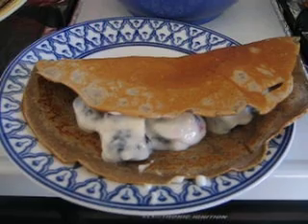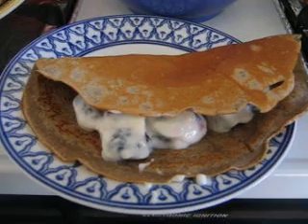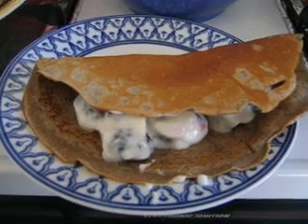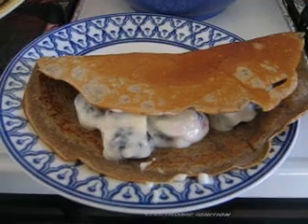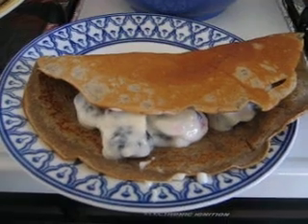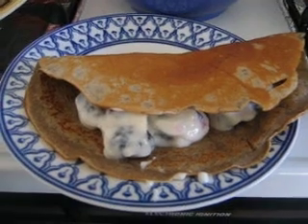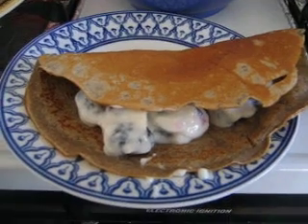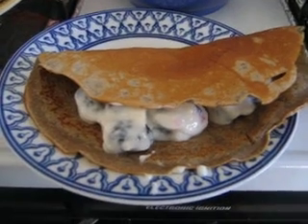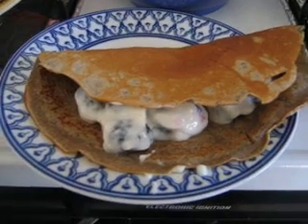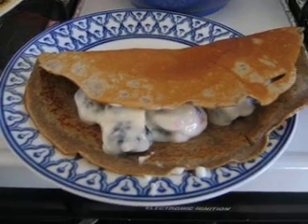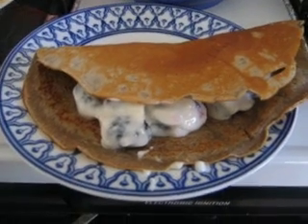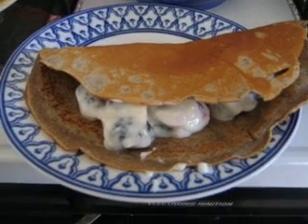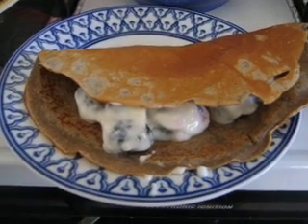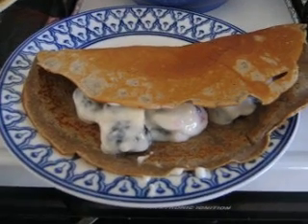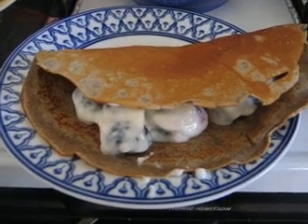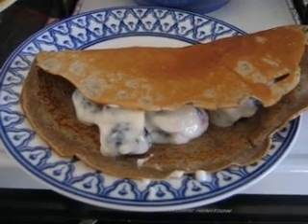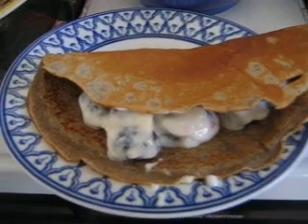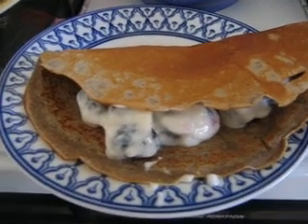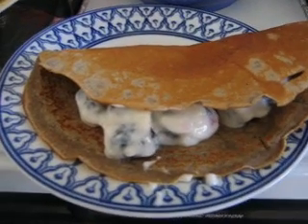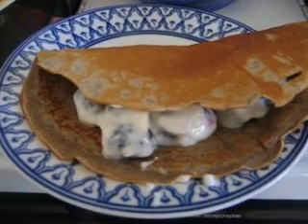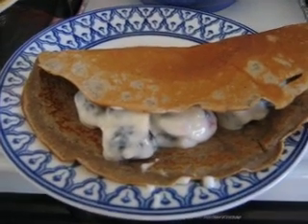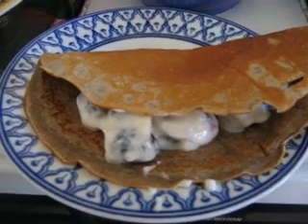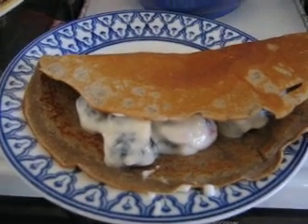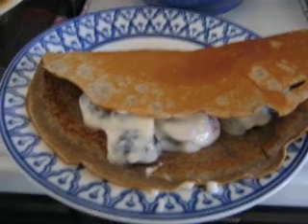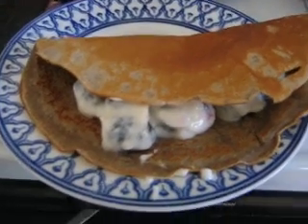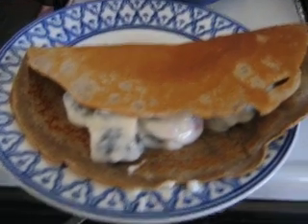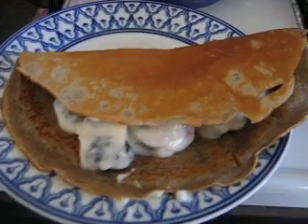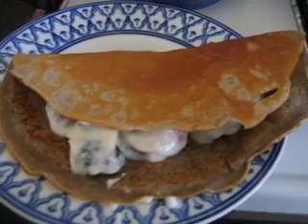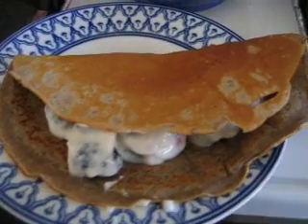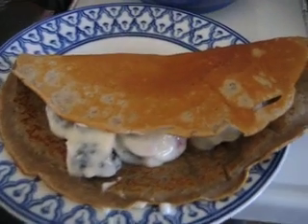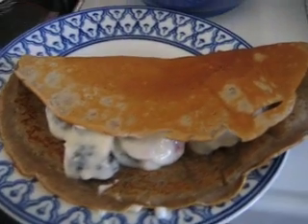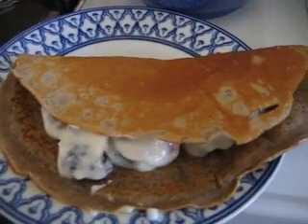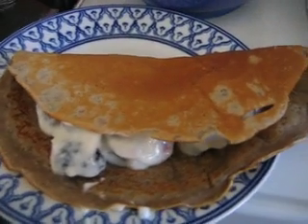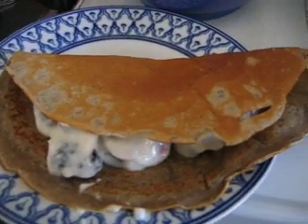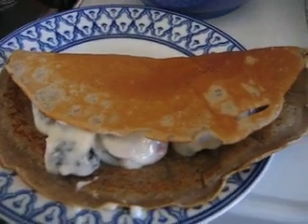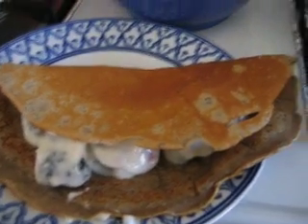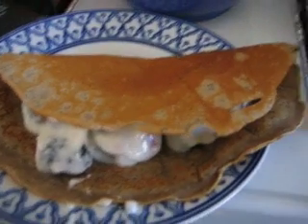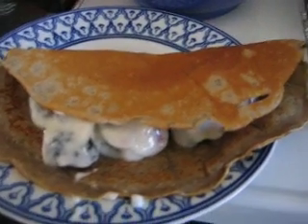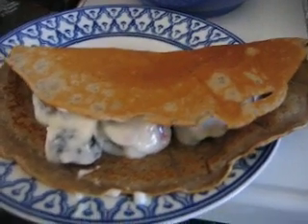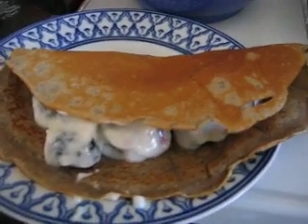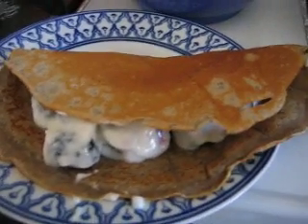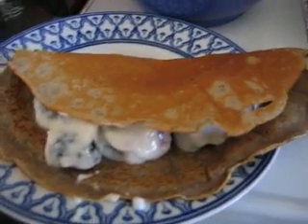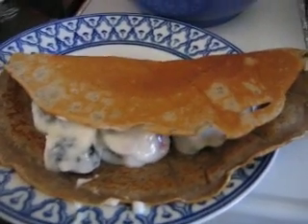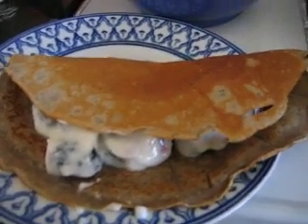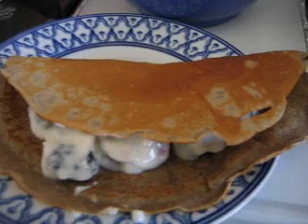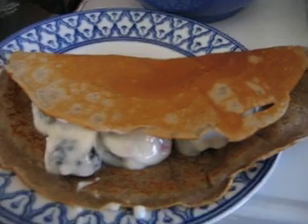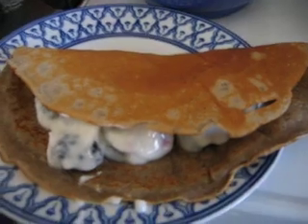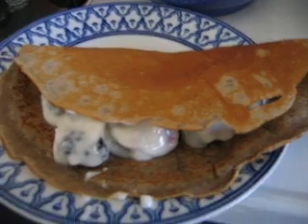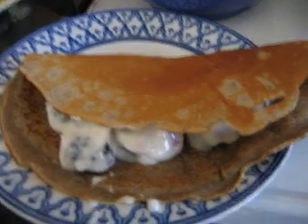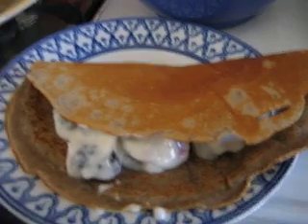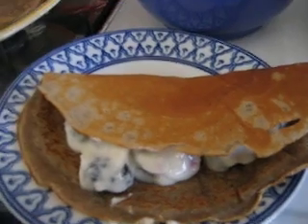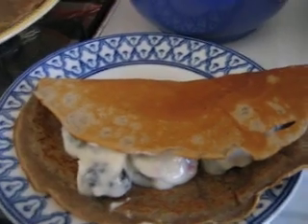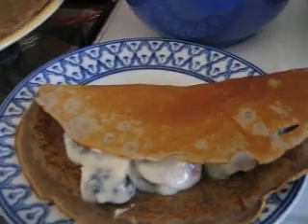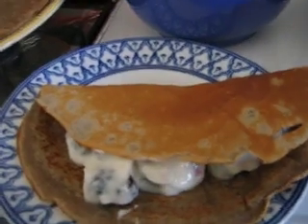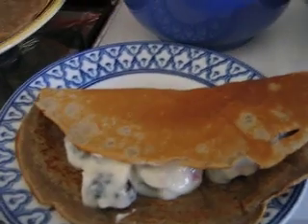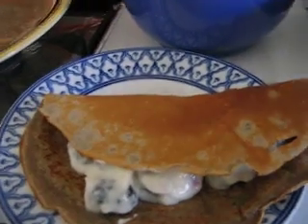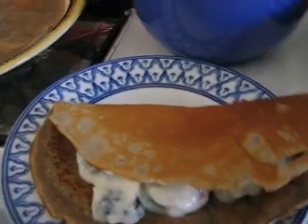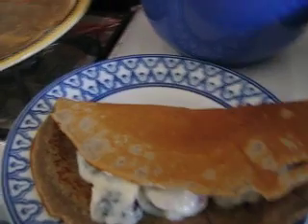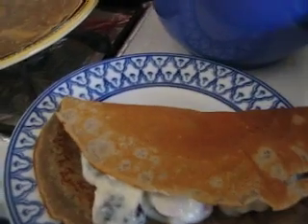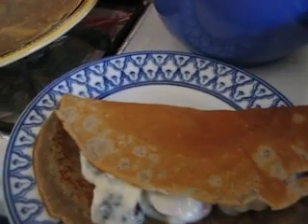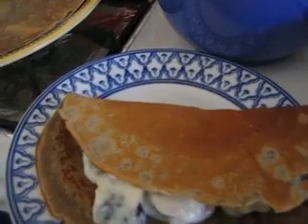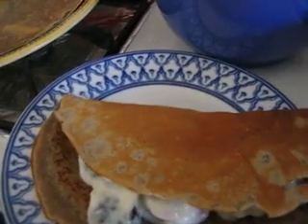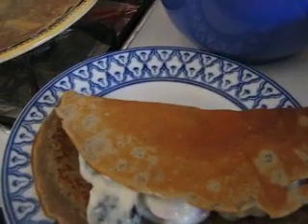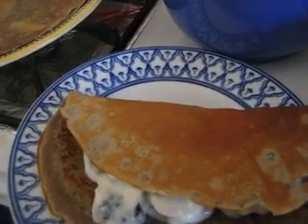Hi everyone! This is Wandering Chopsticks. Today's lesson is buckwheat crepes with whatever filling you desire.